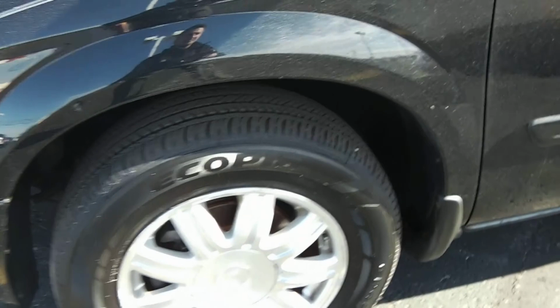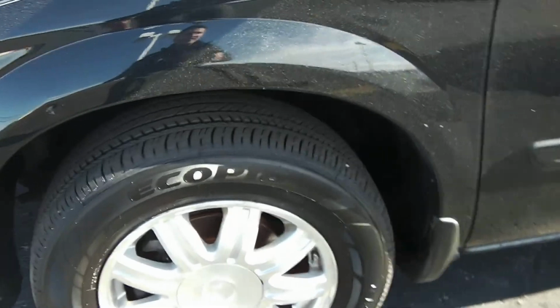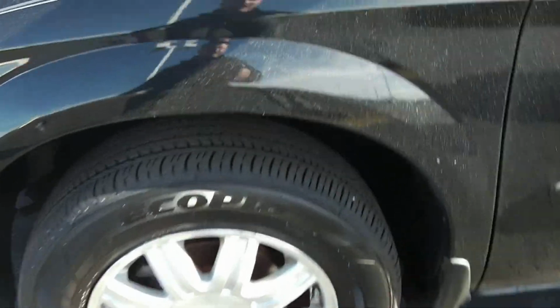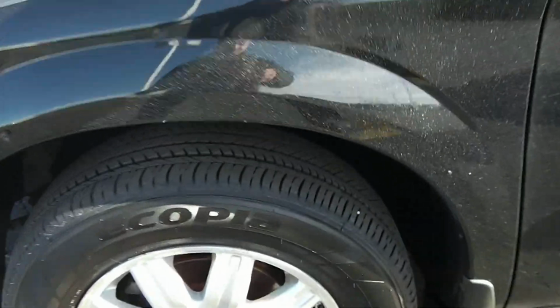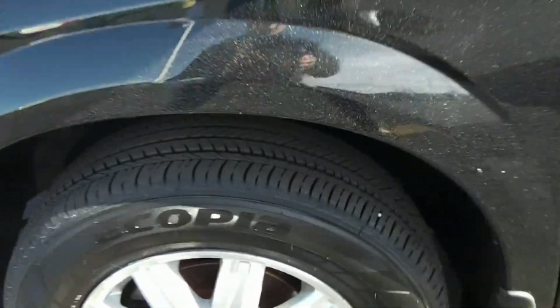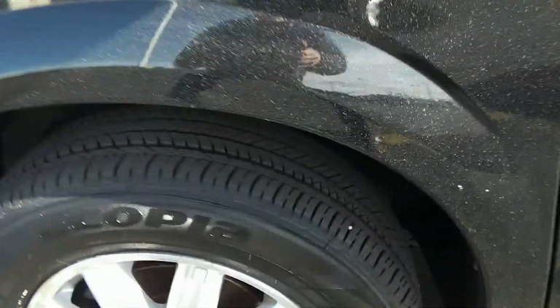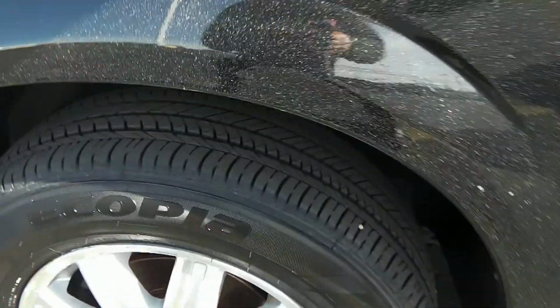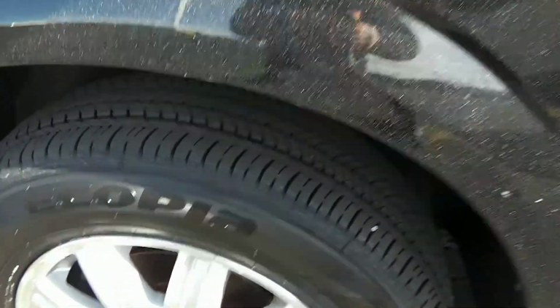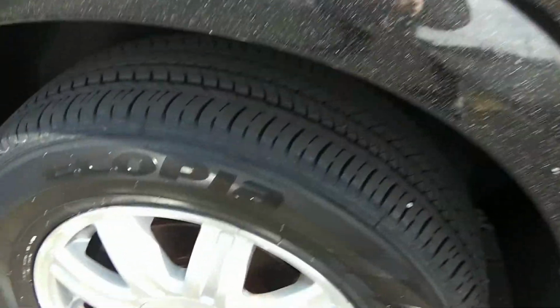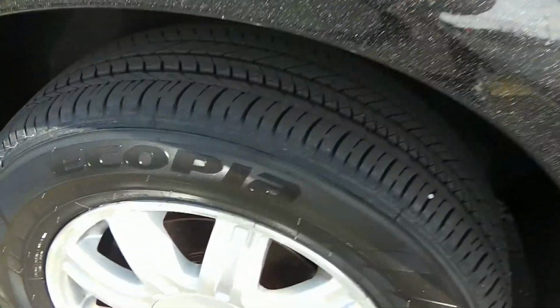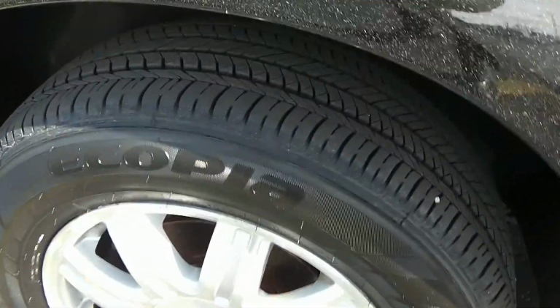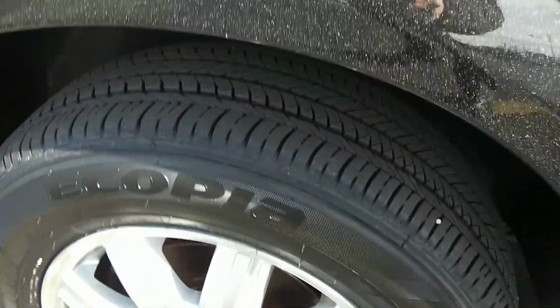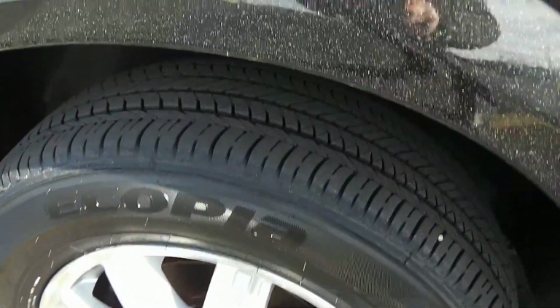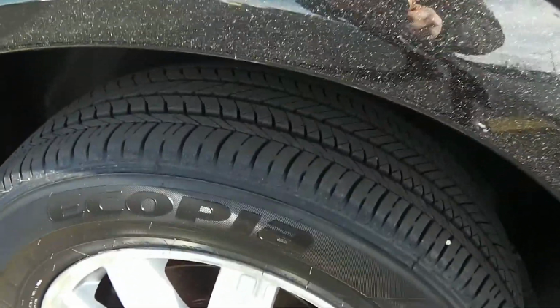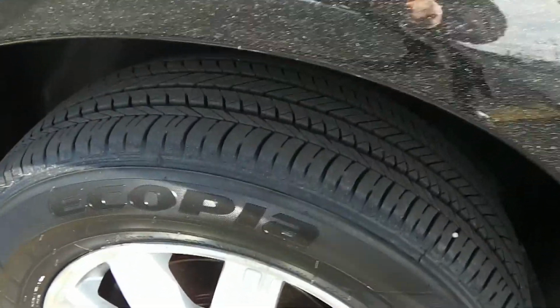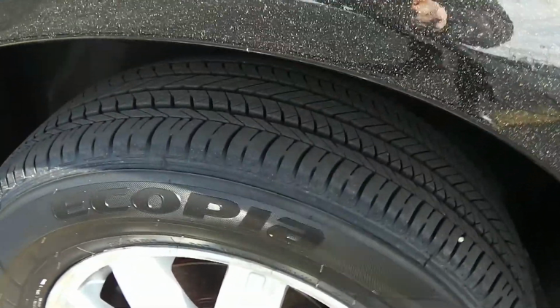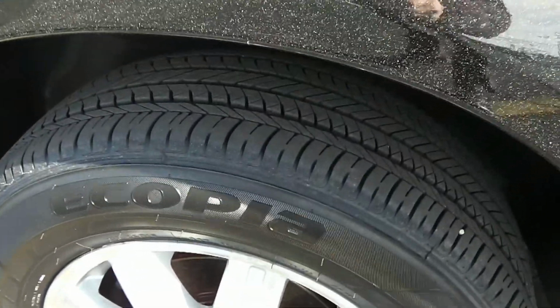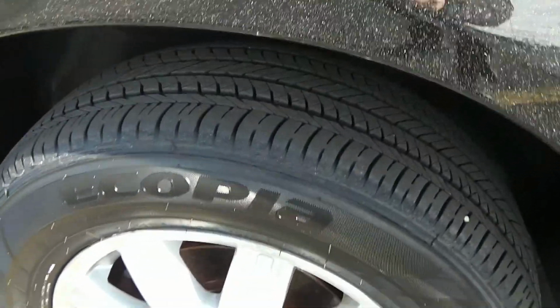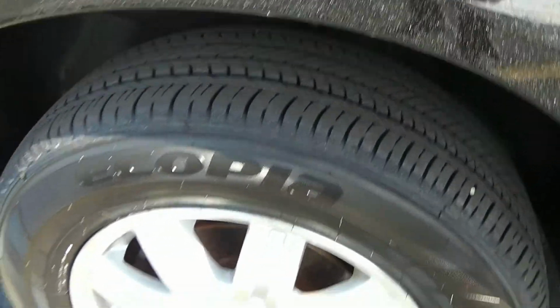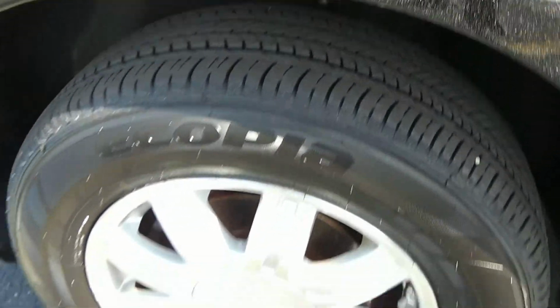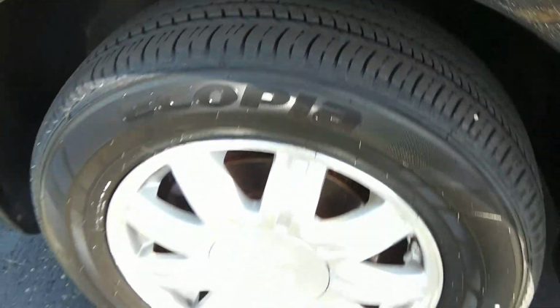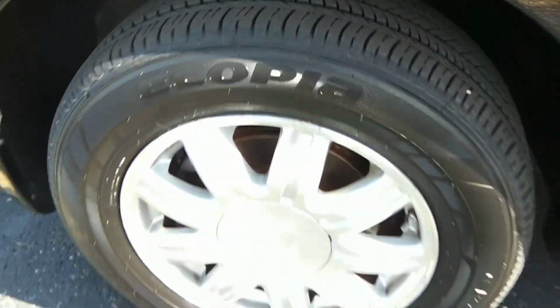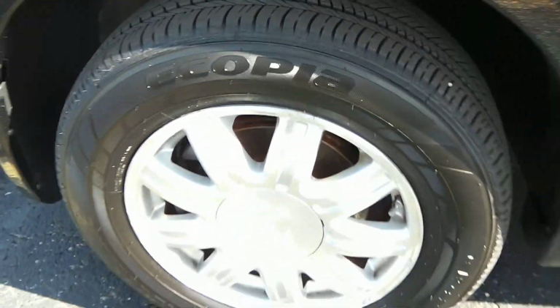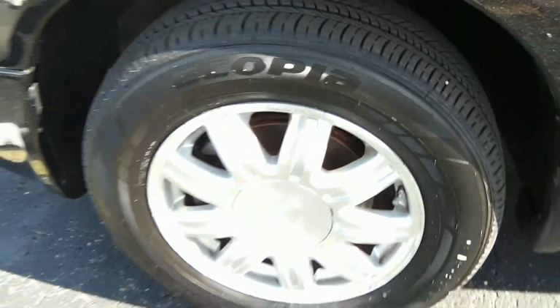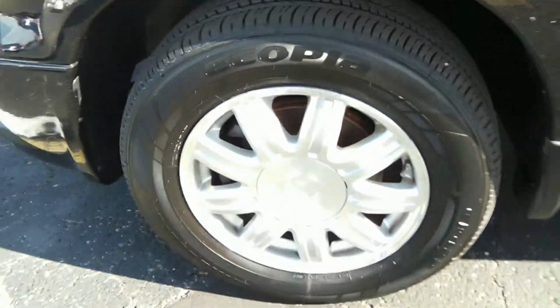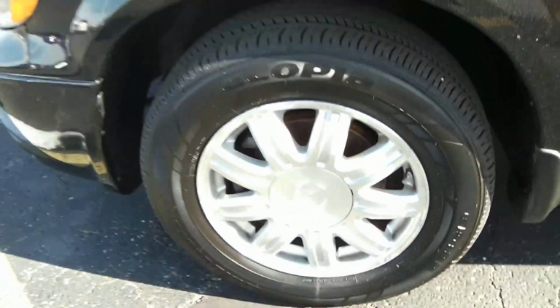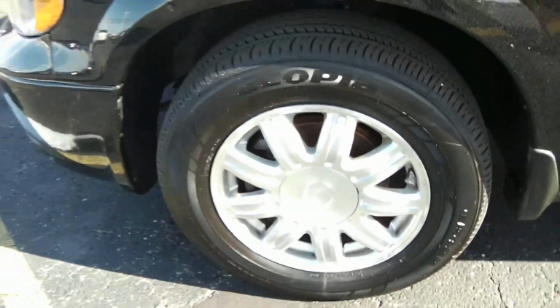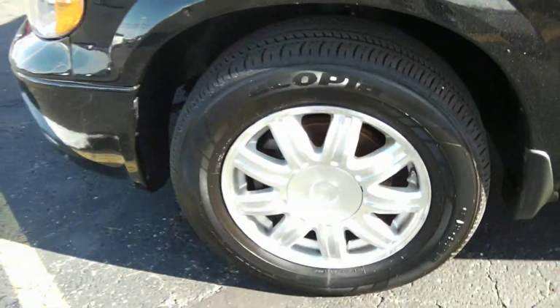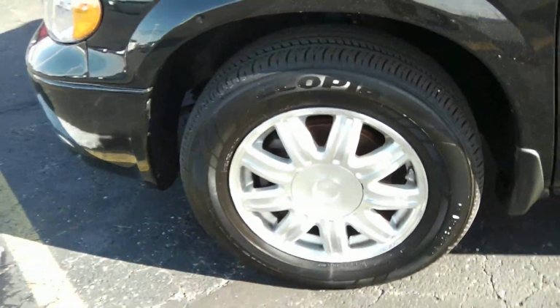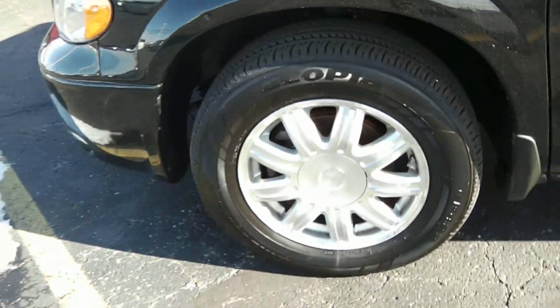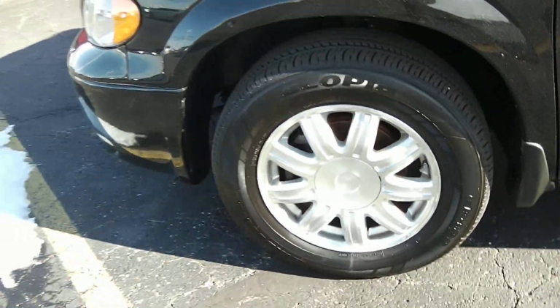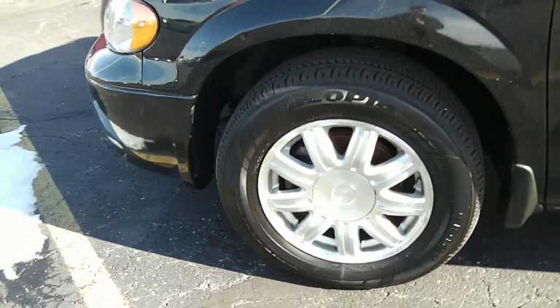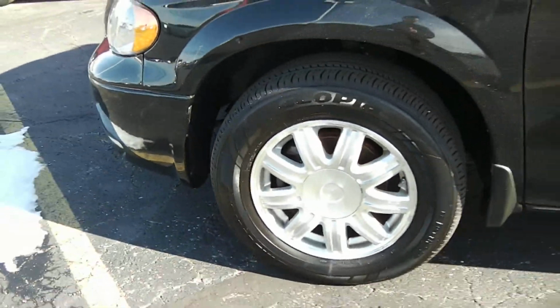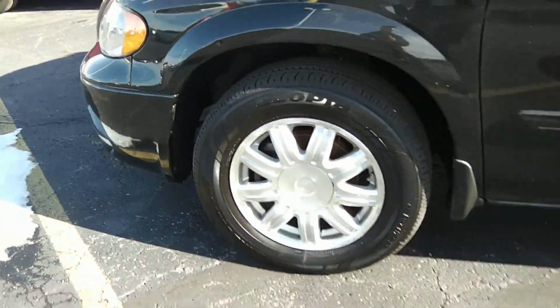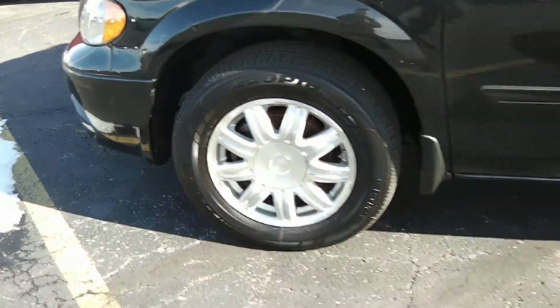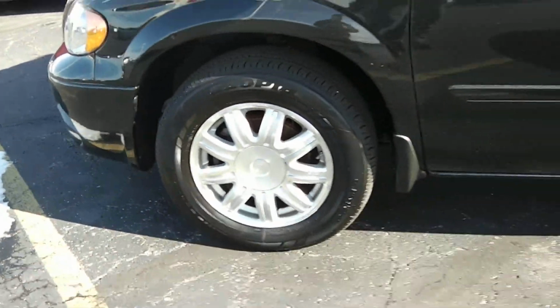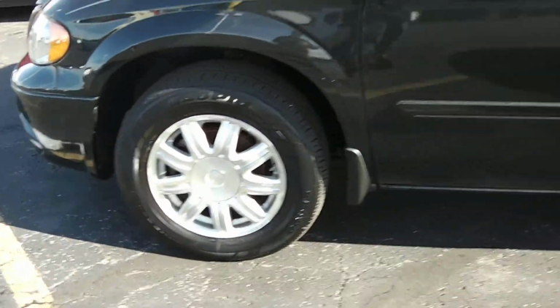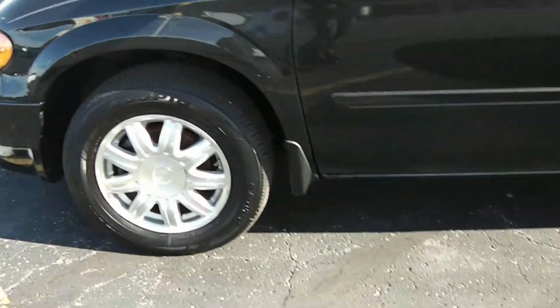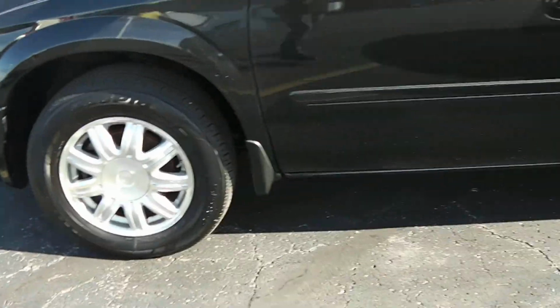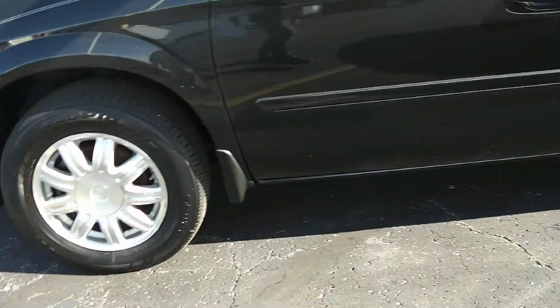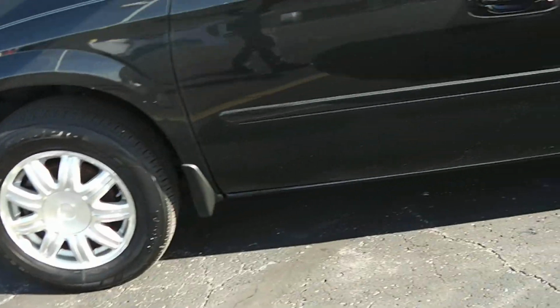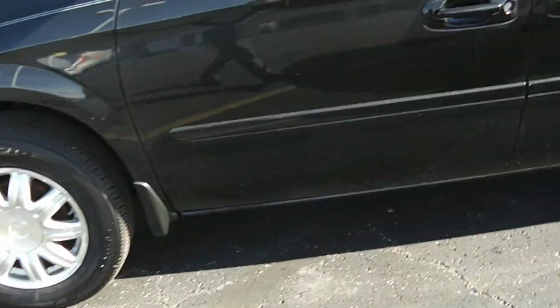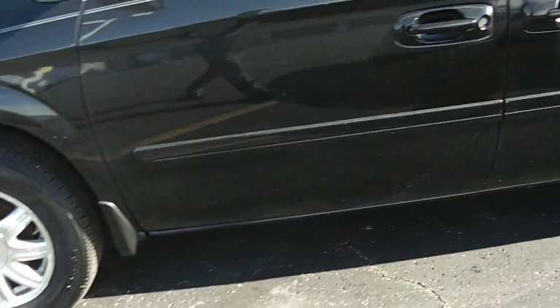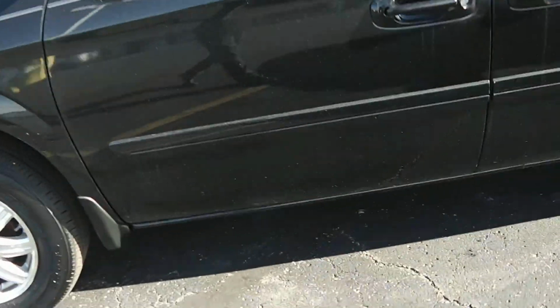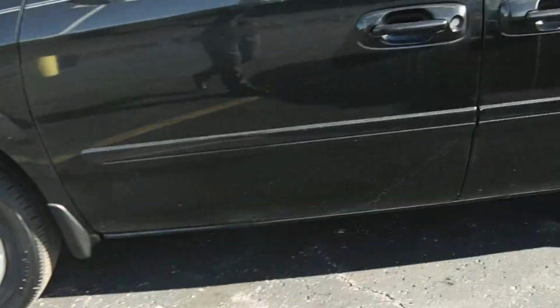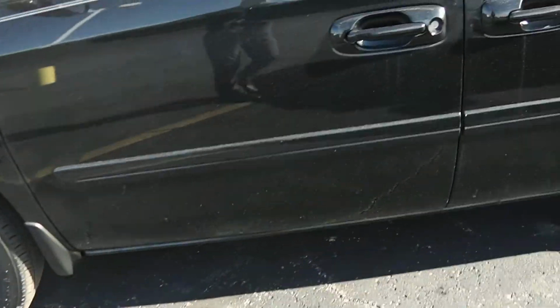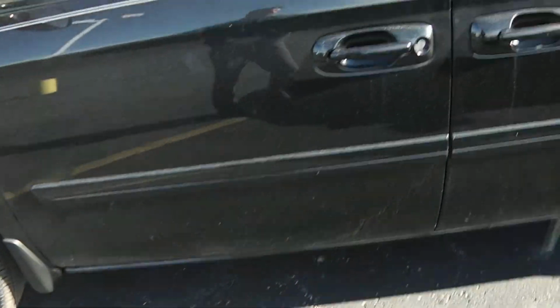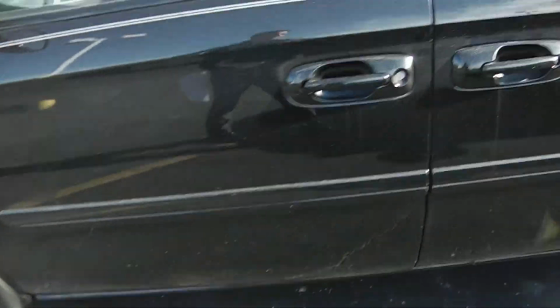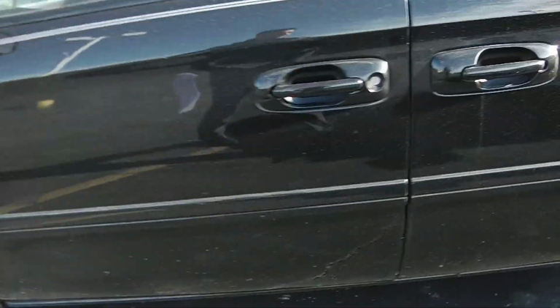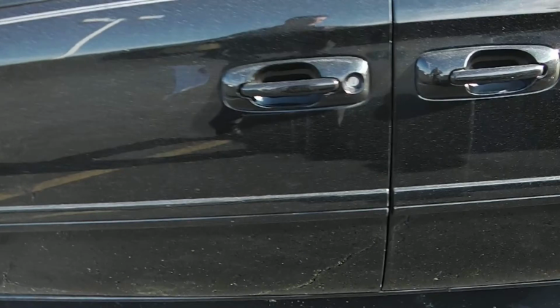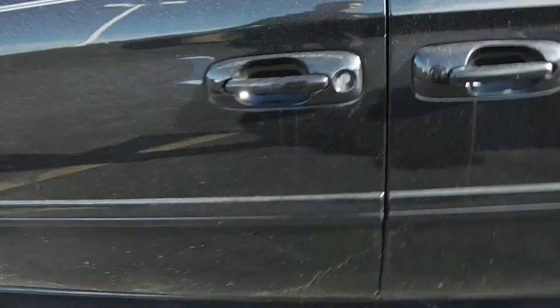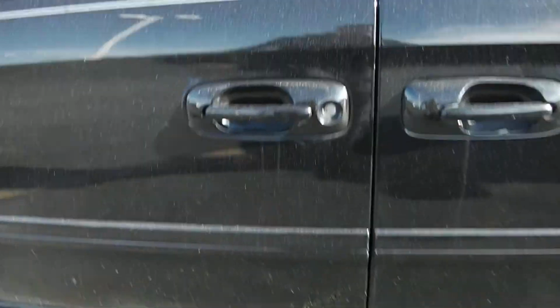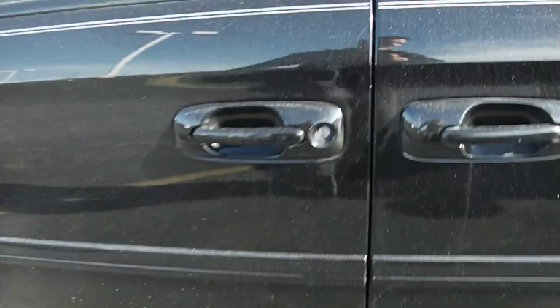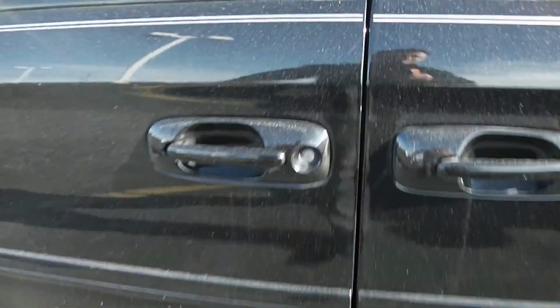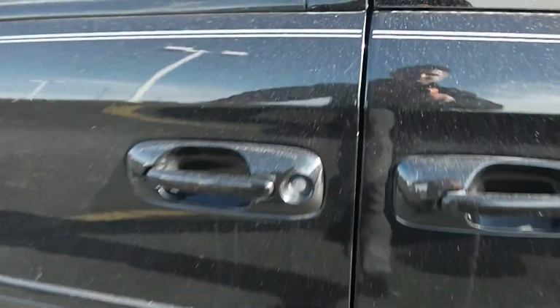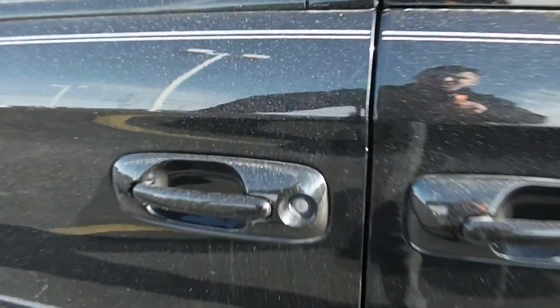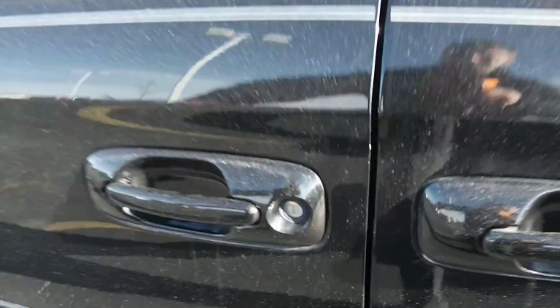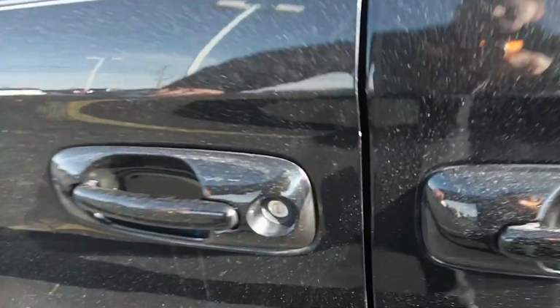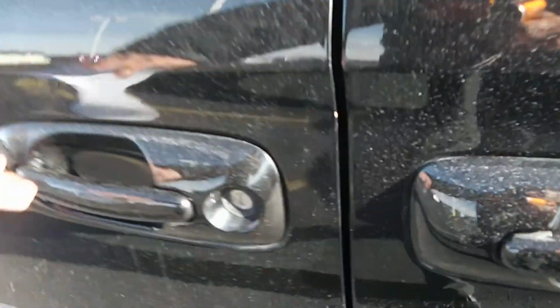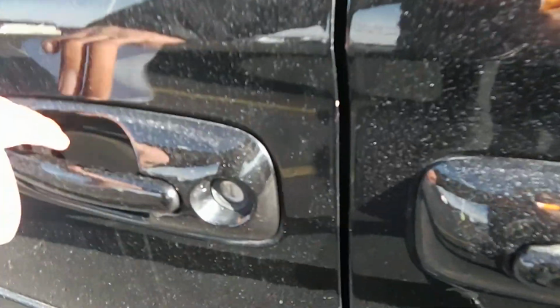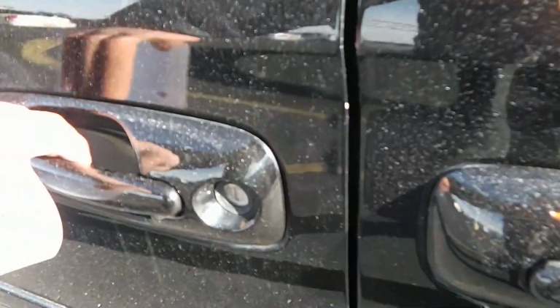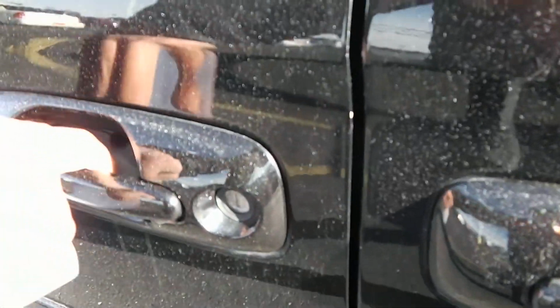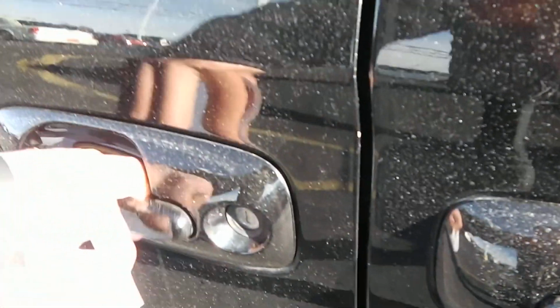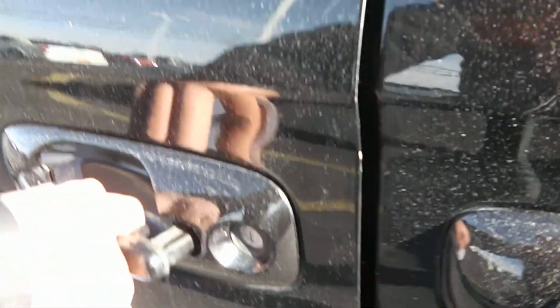Tires look like they're in great condition — almost brand new, if not brand new.